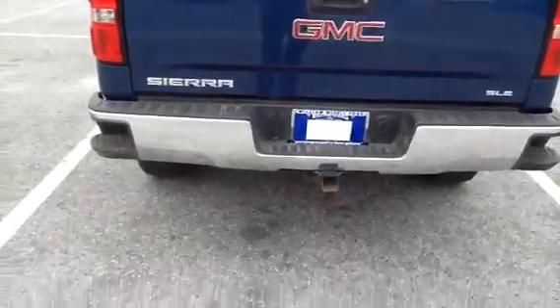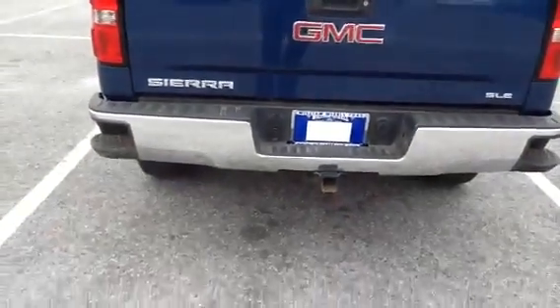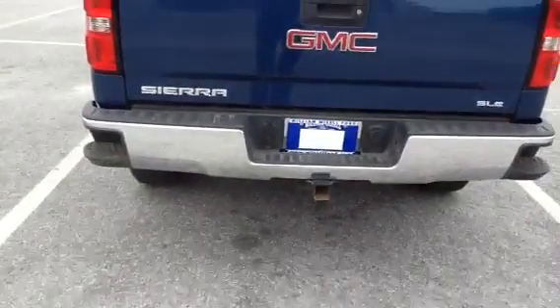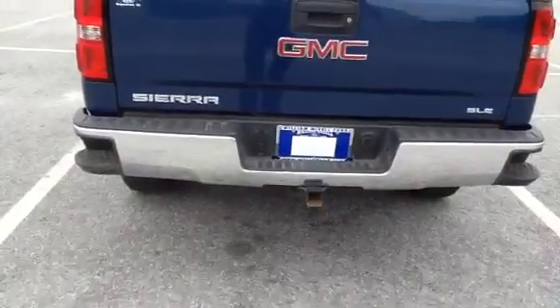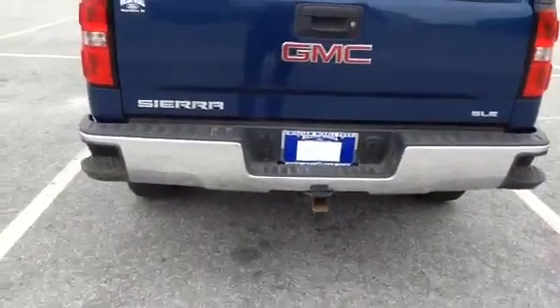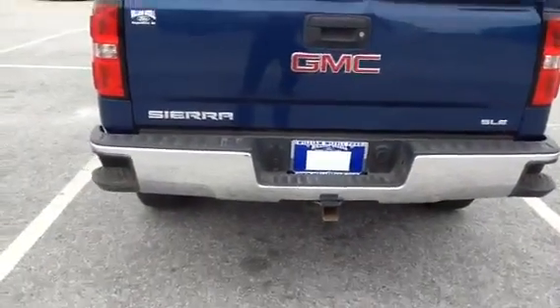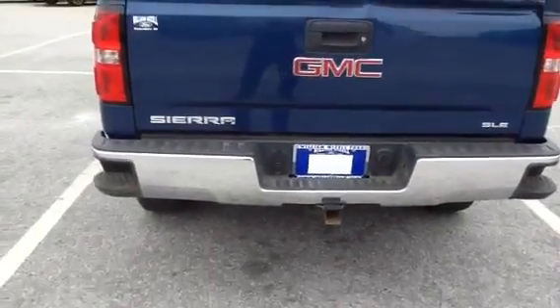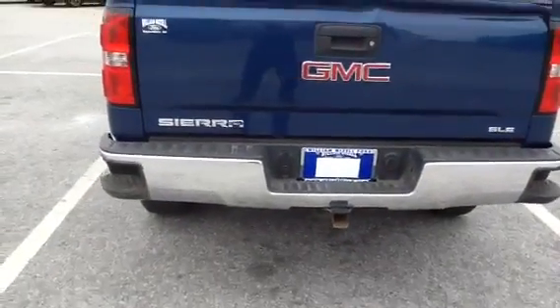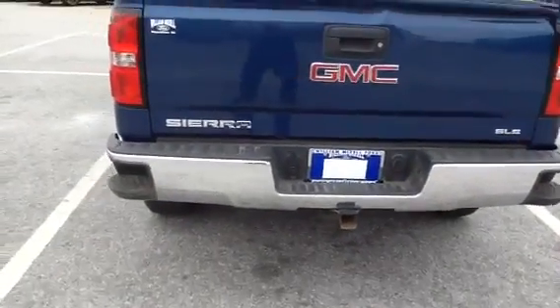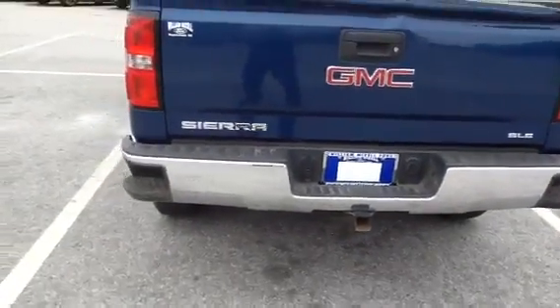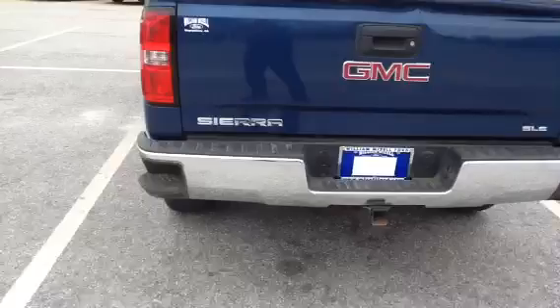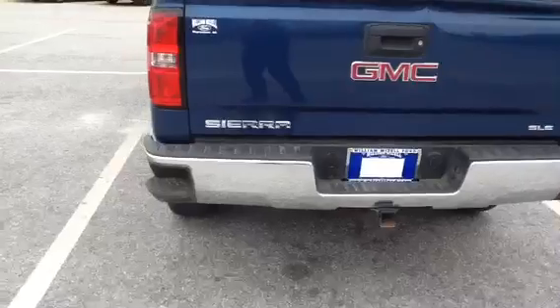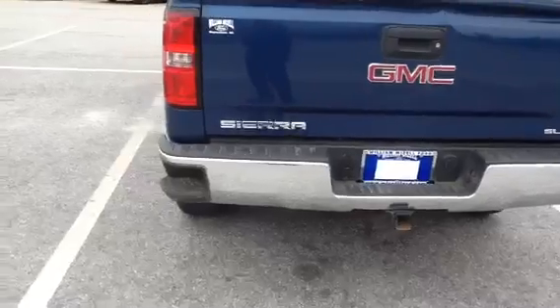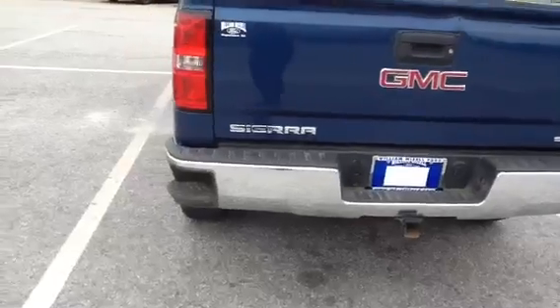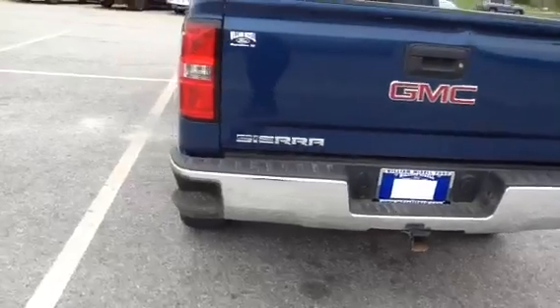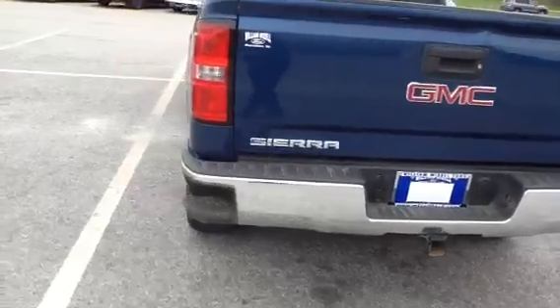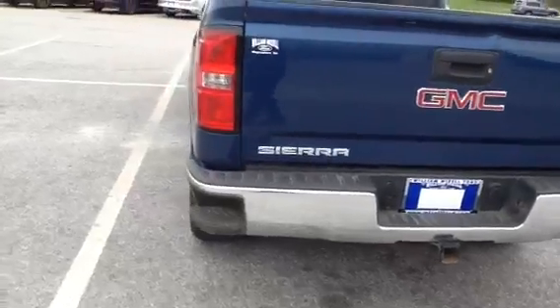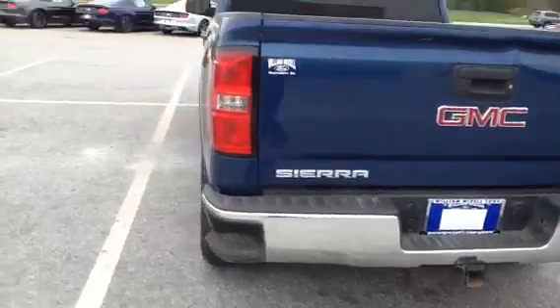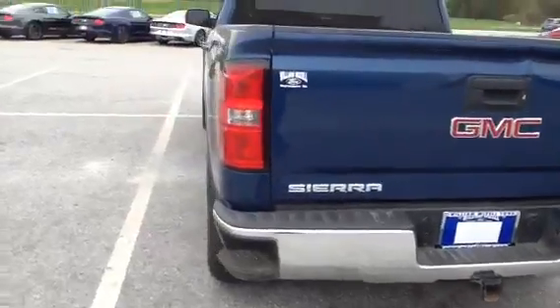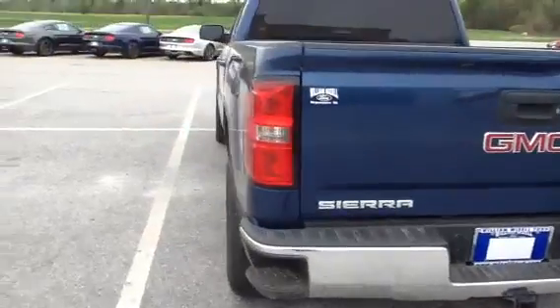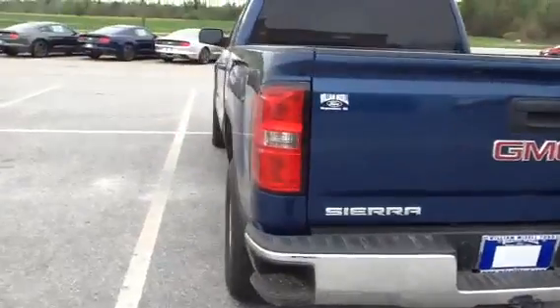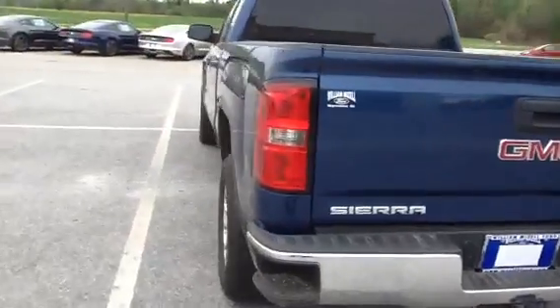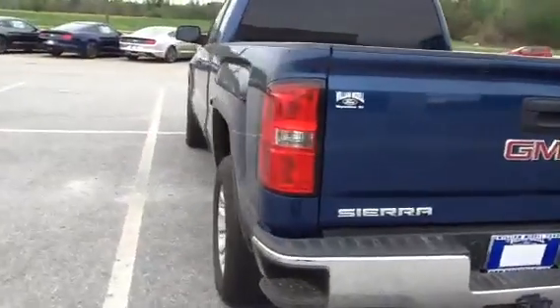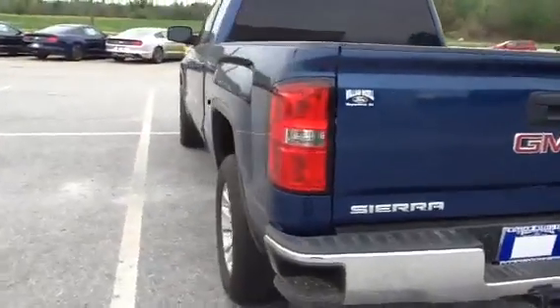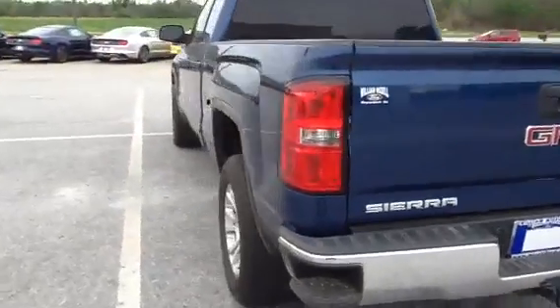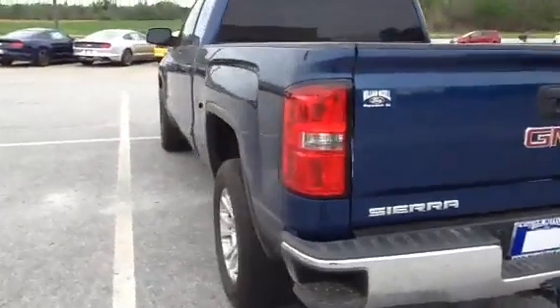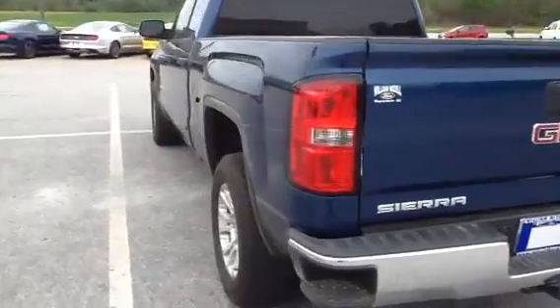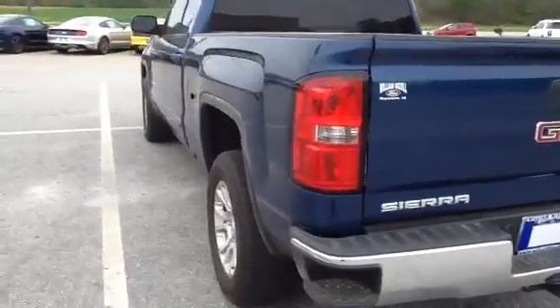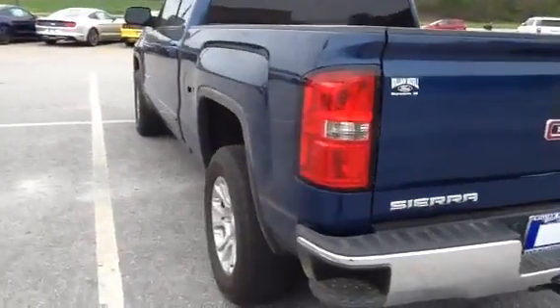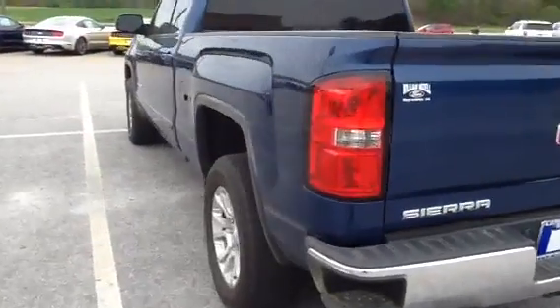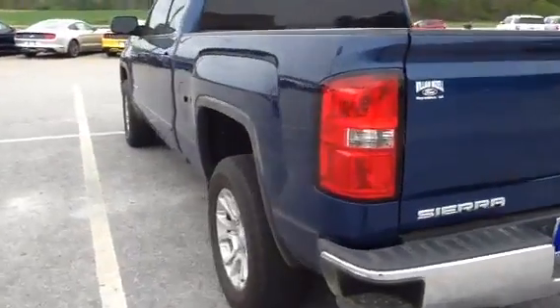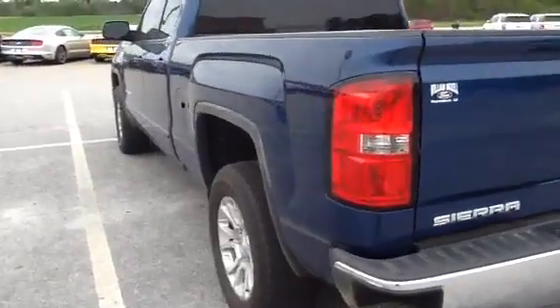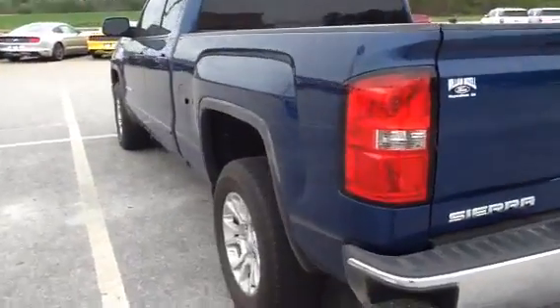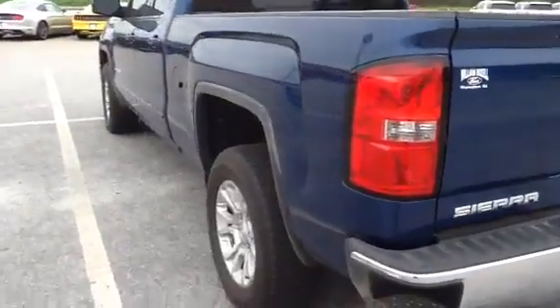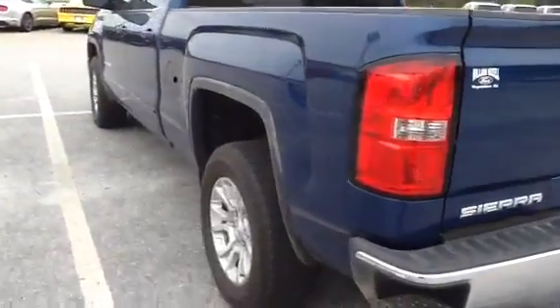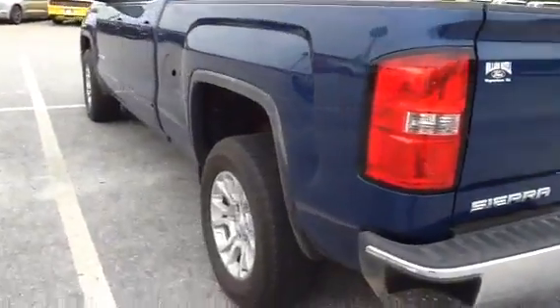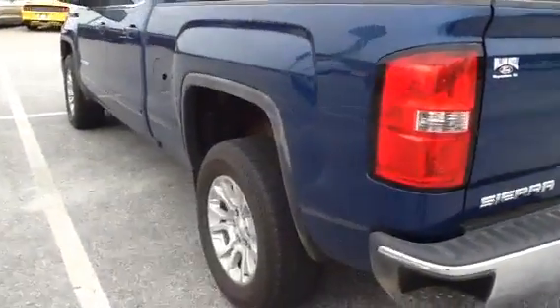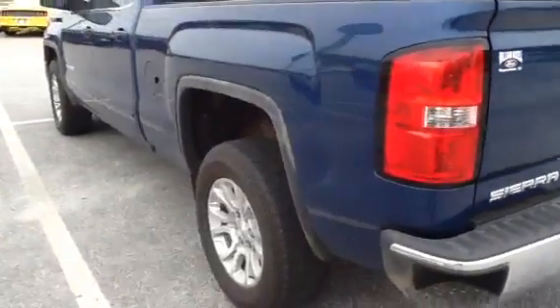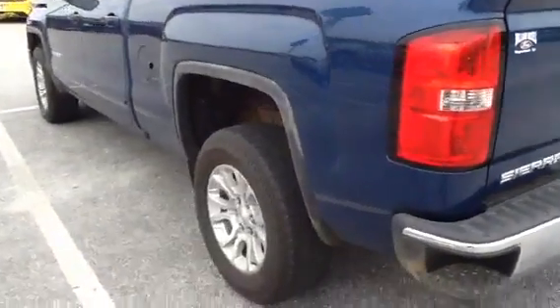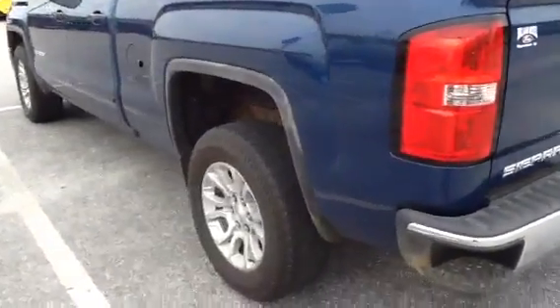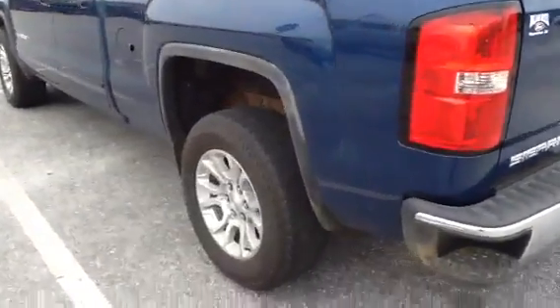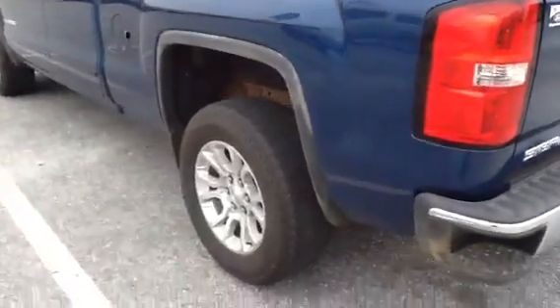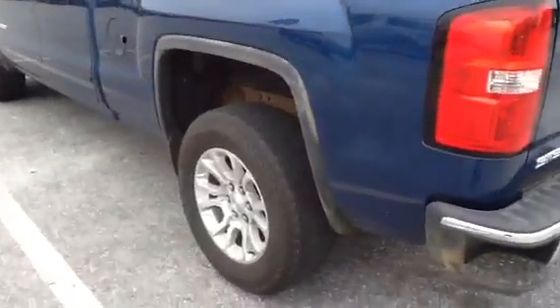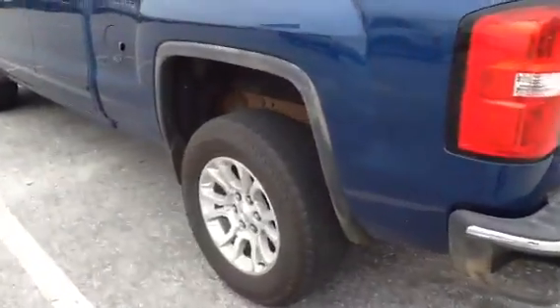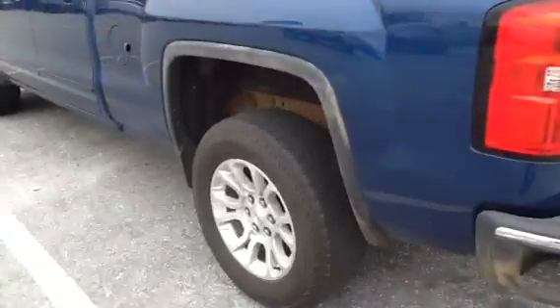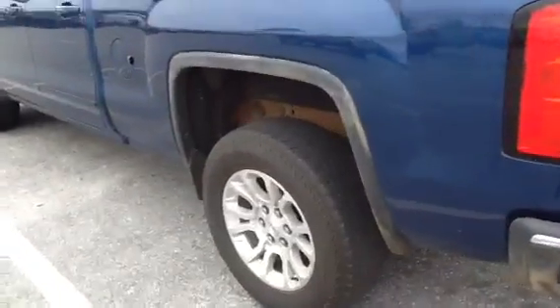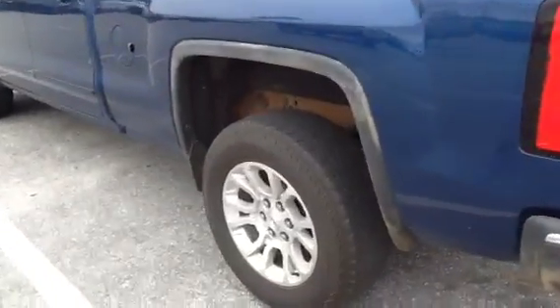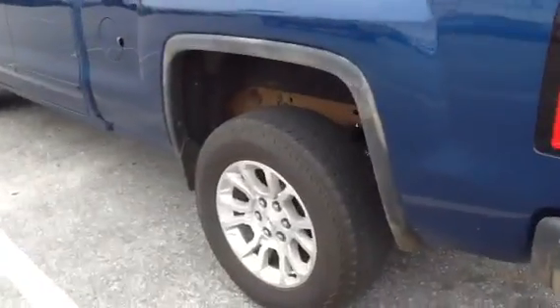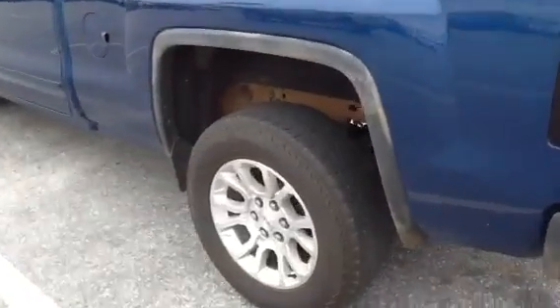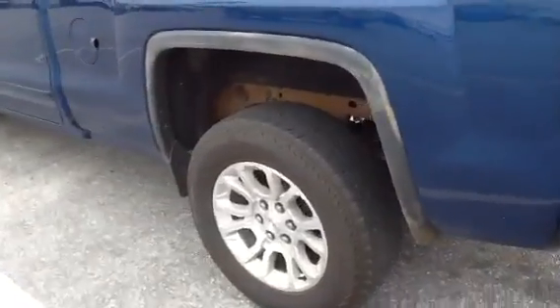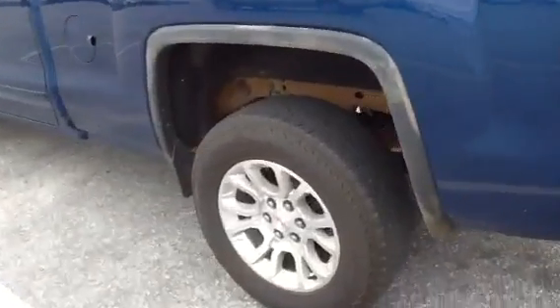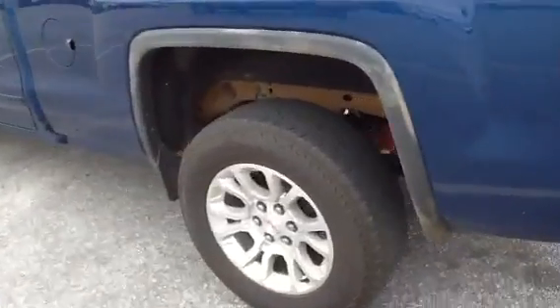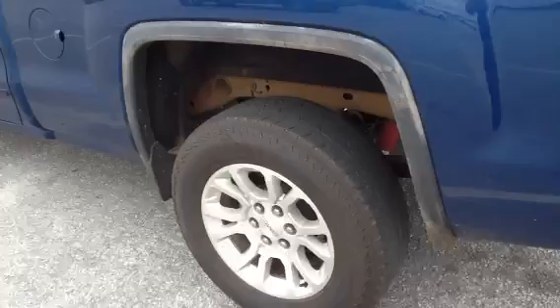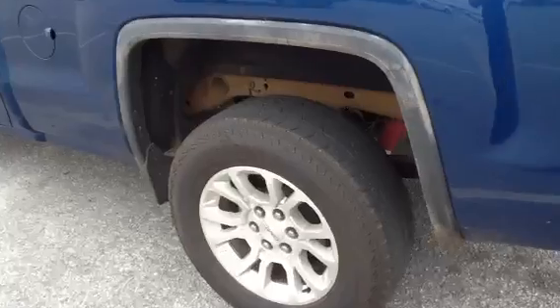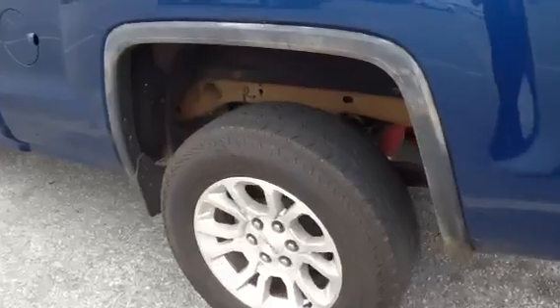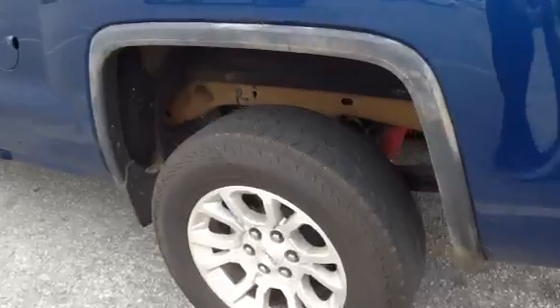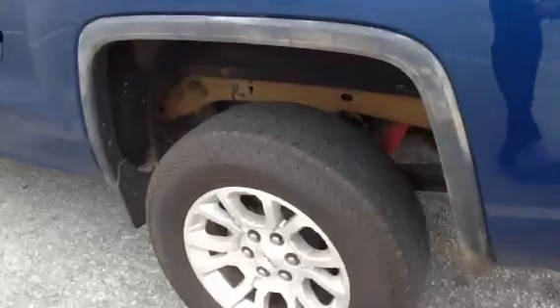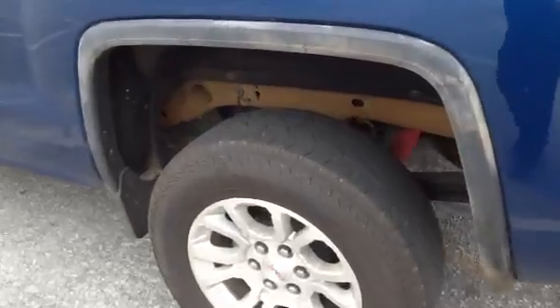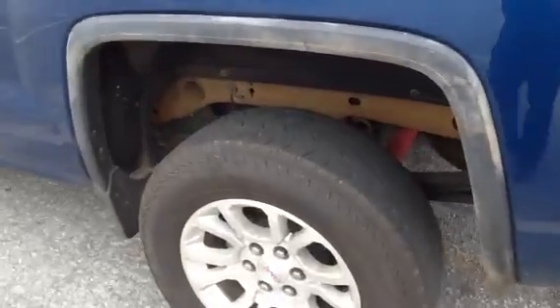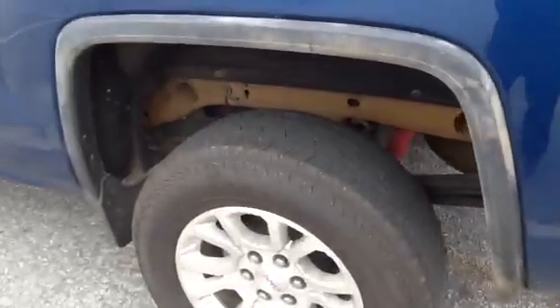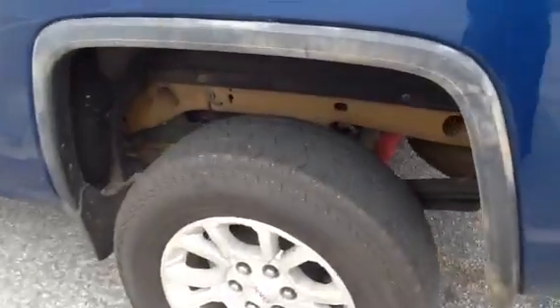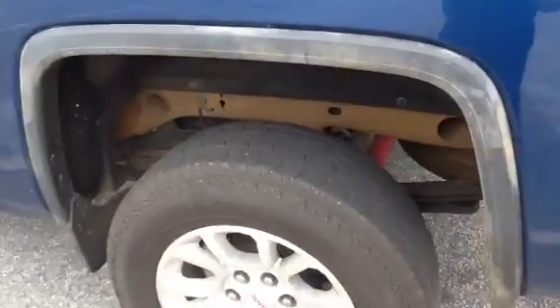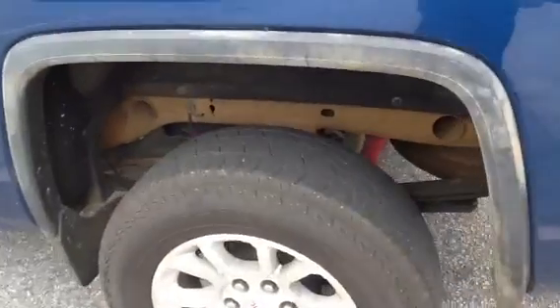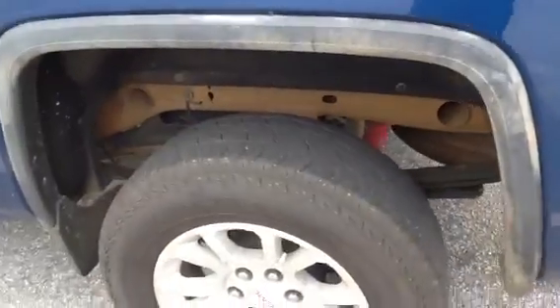There's a hitch on the back of it. It's an SLE. I'll give you a close-up of one of the rear tires.